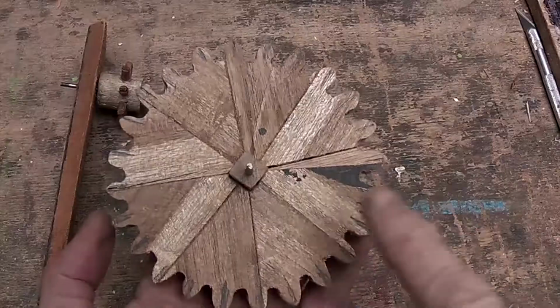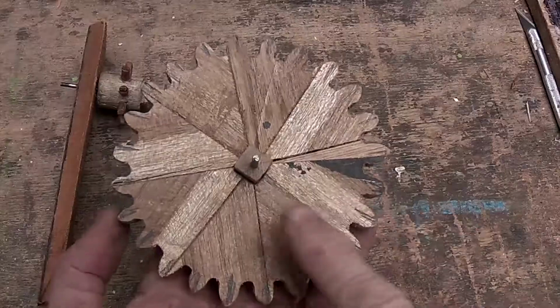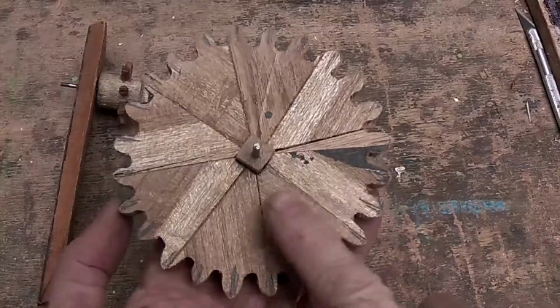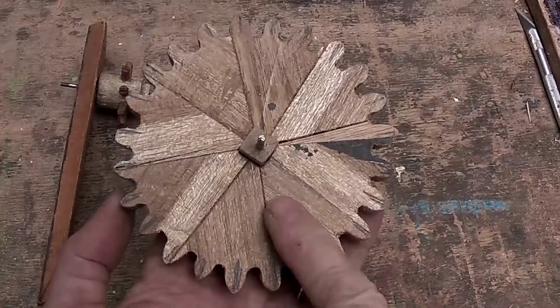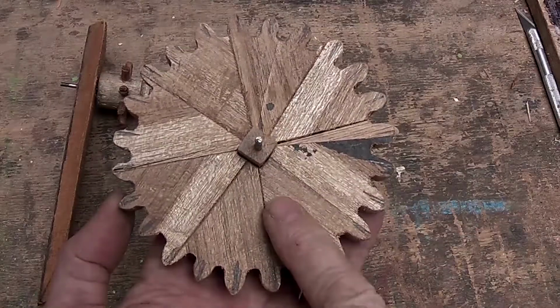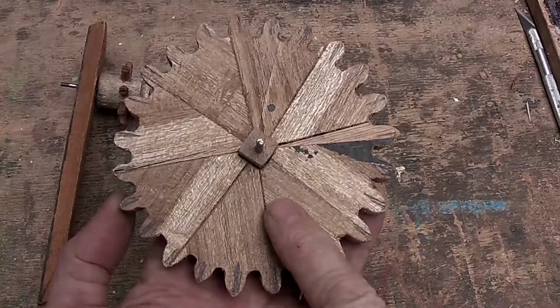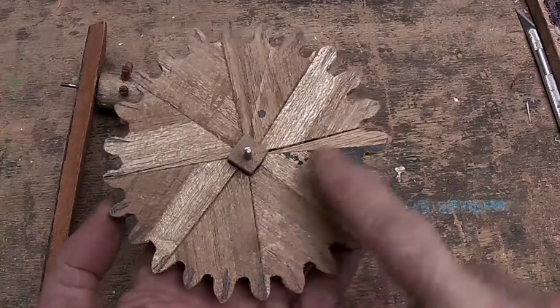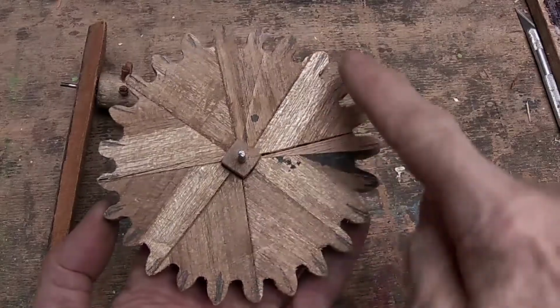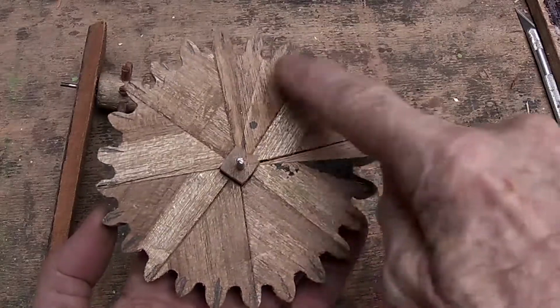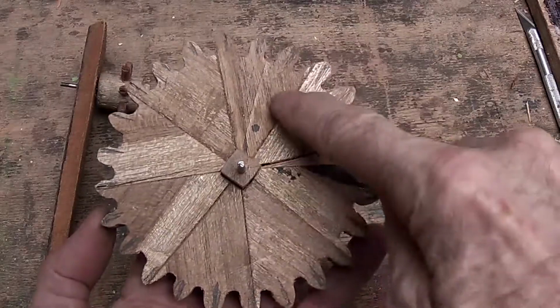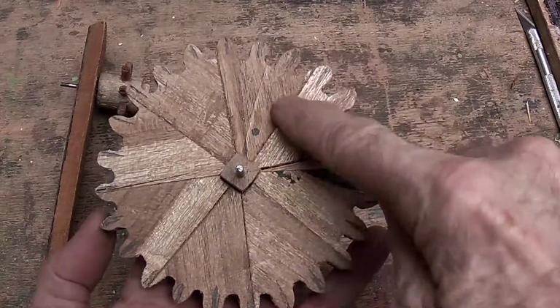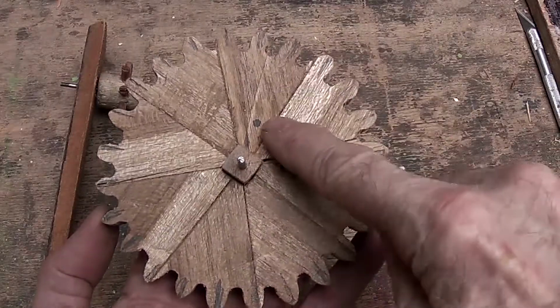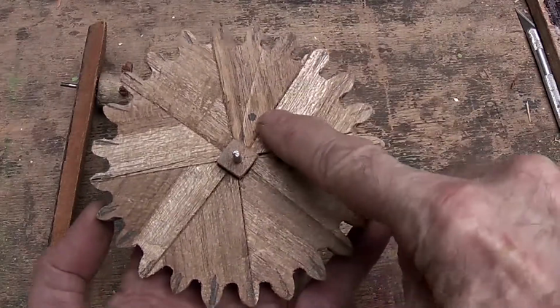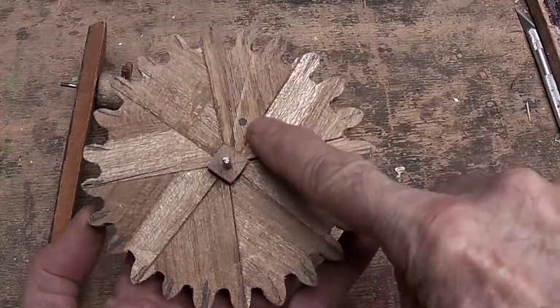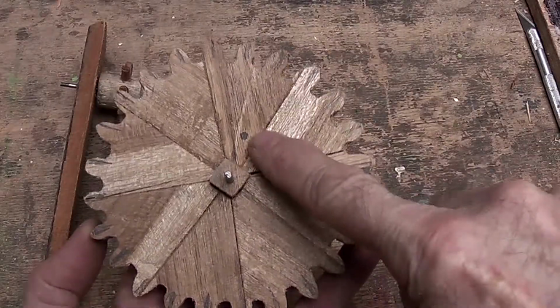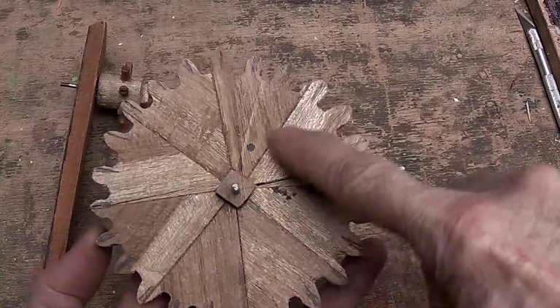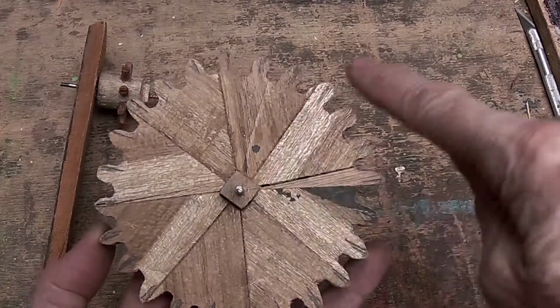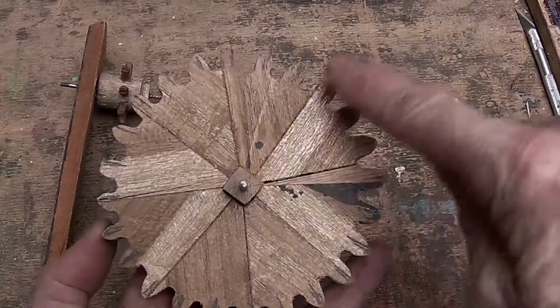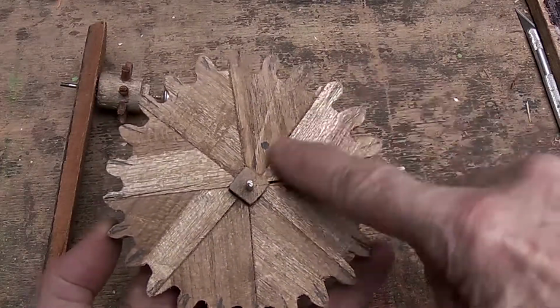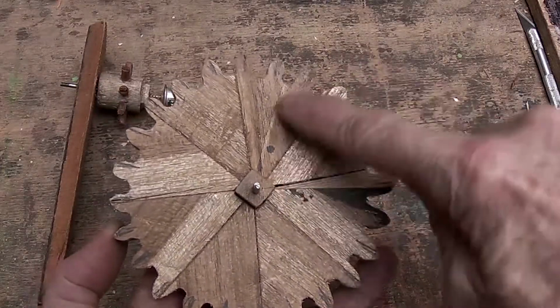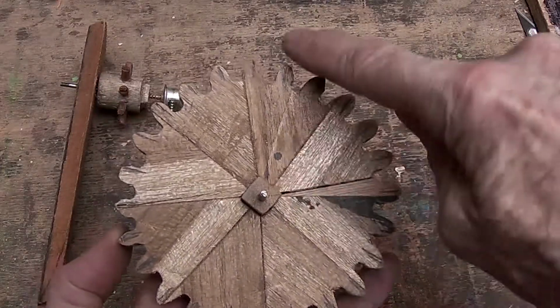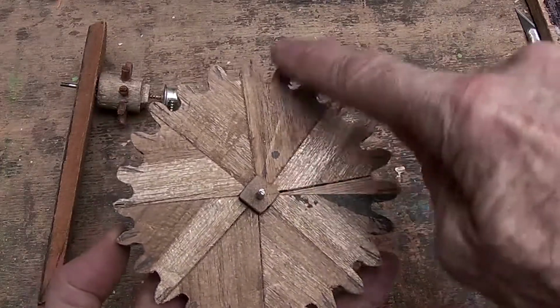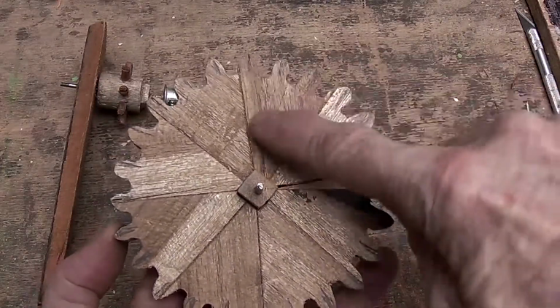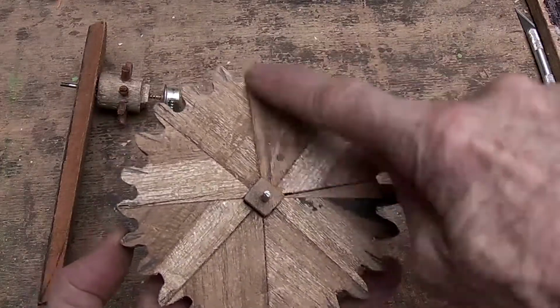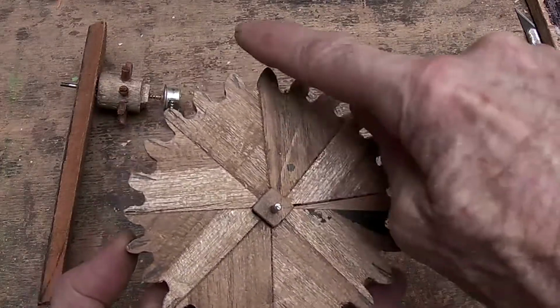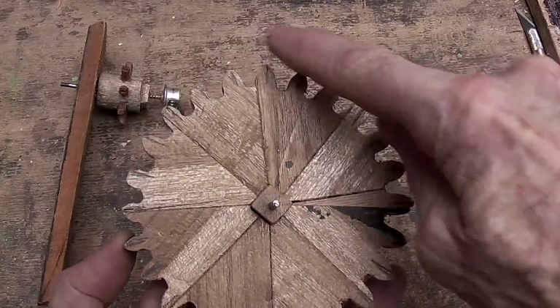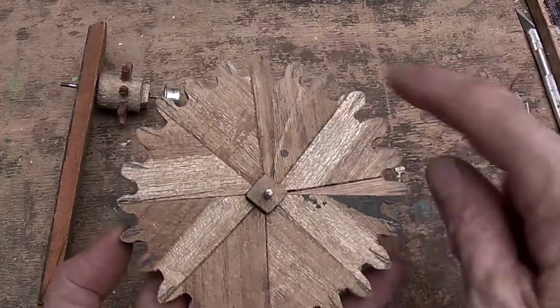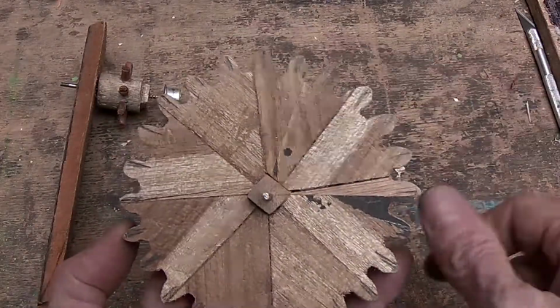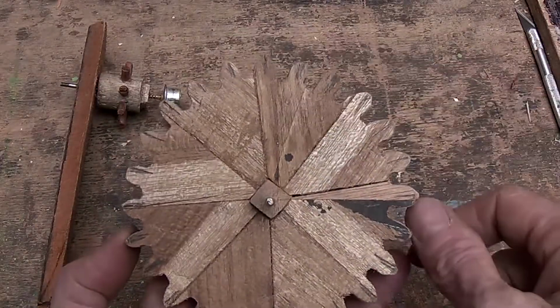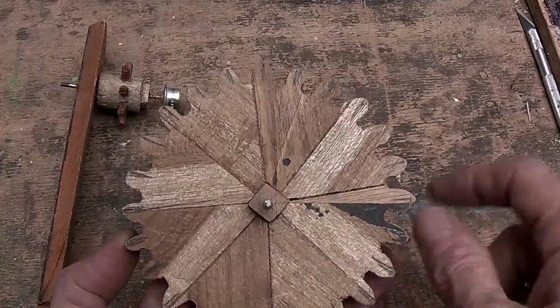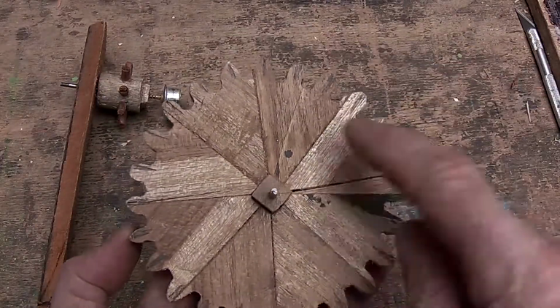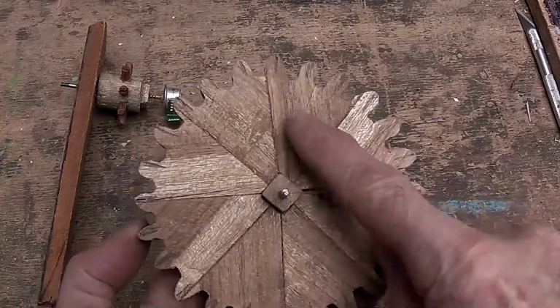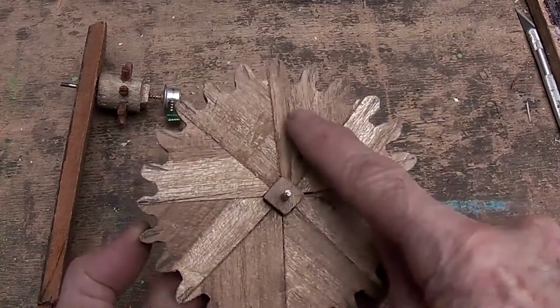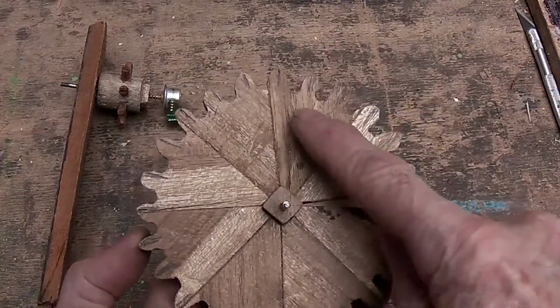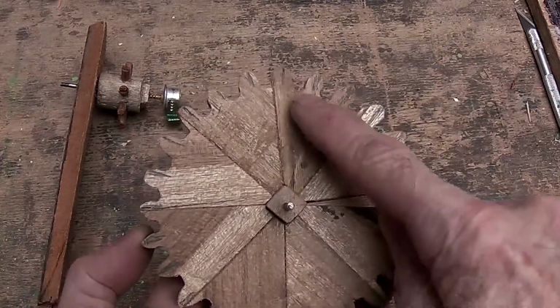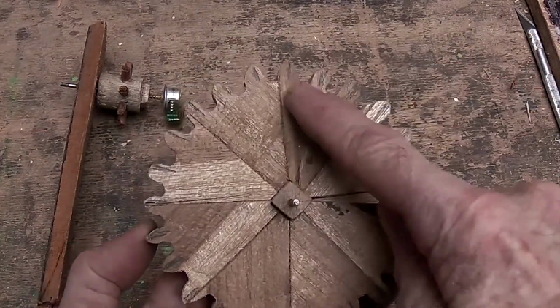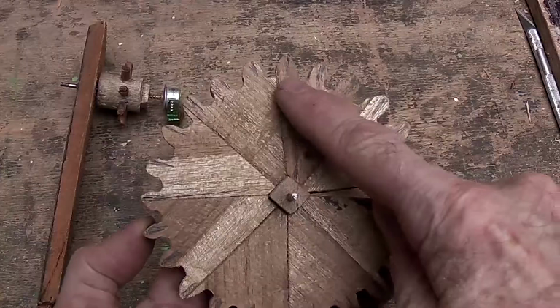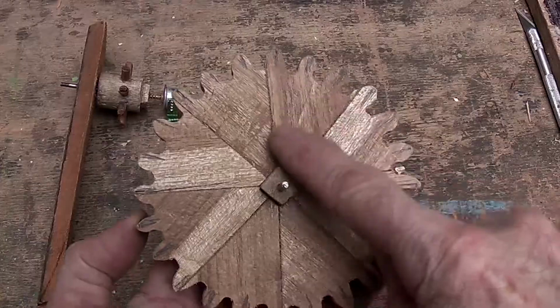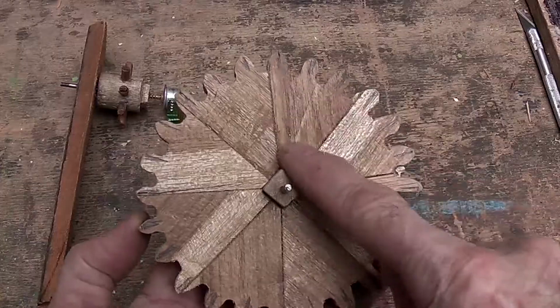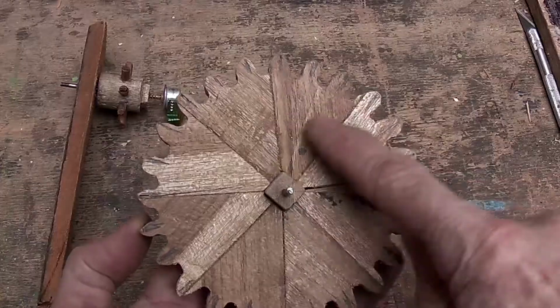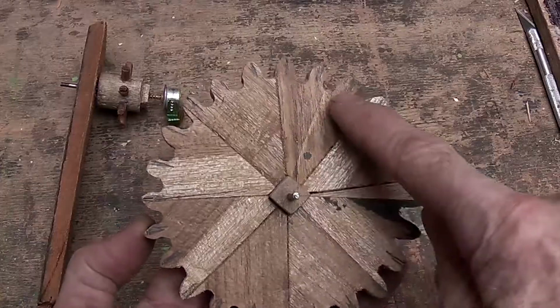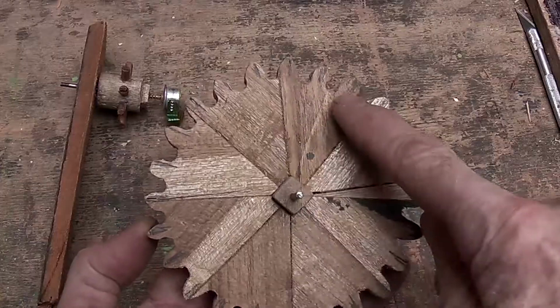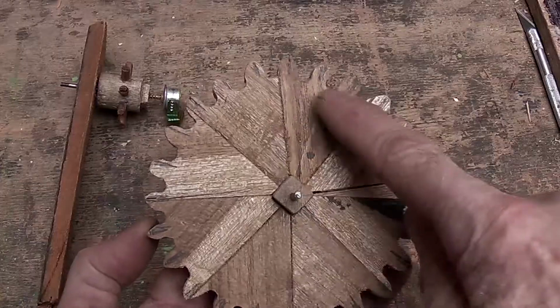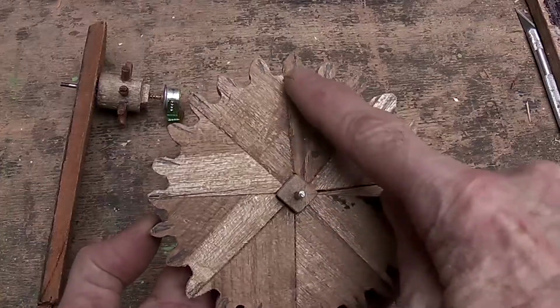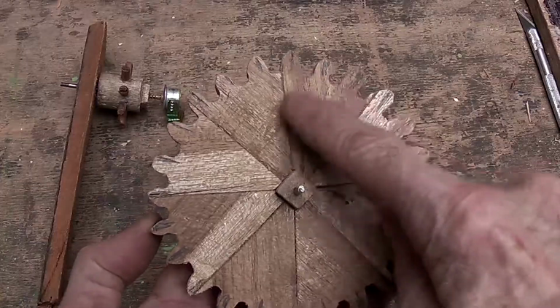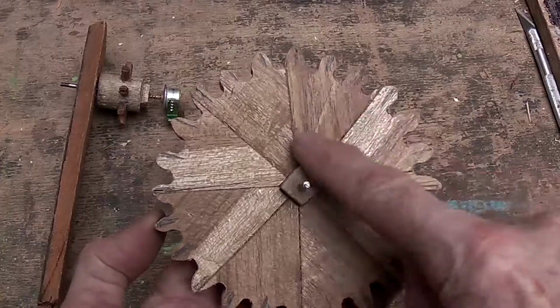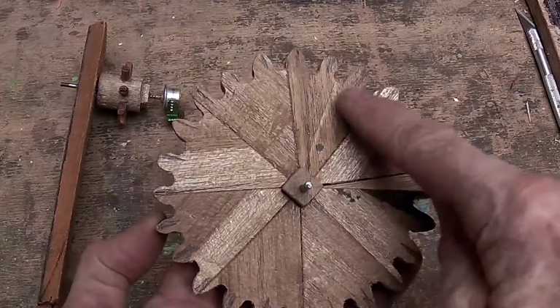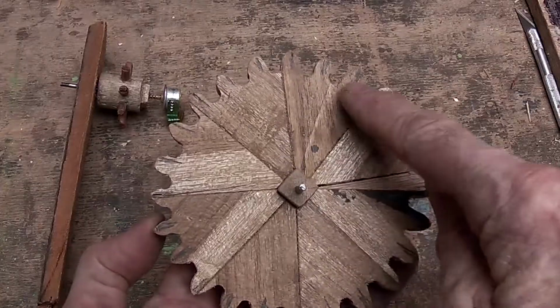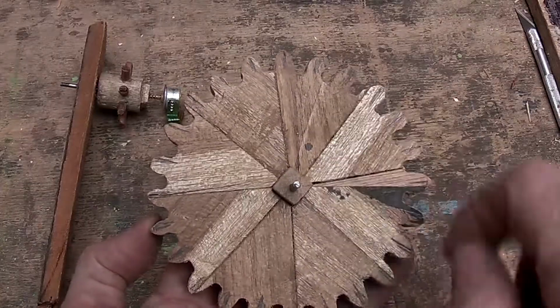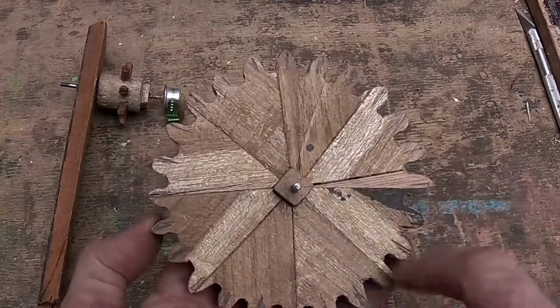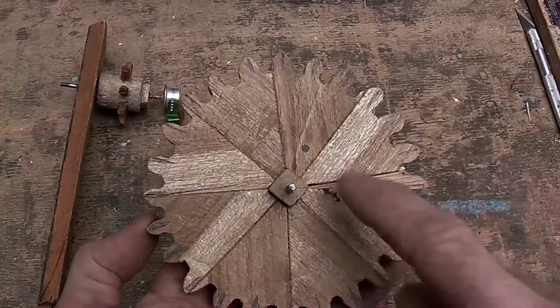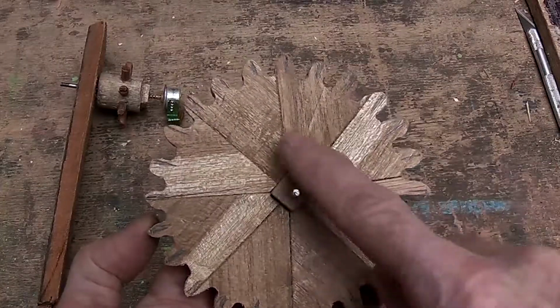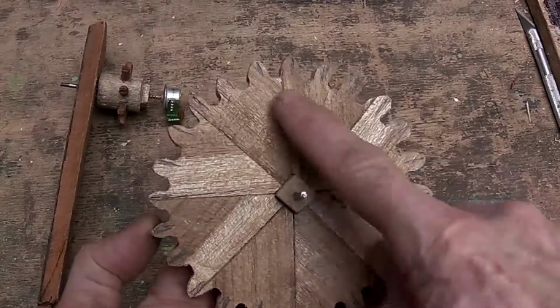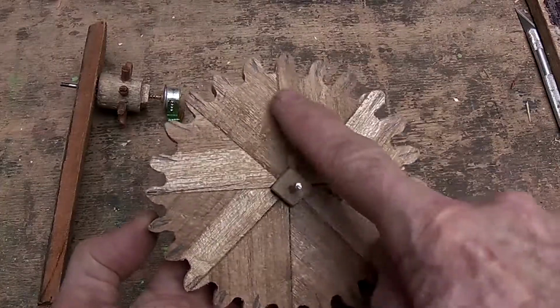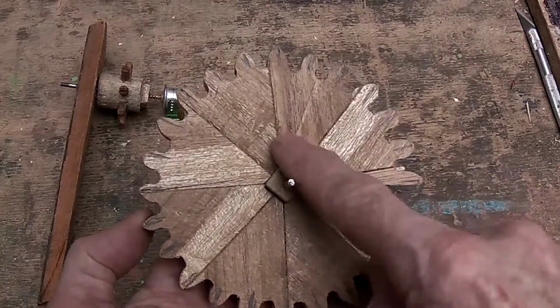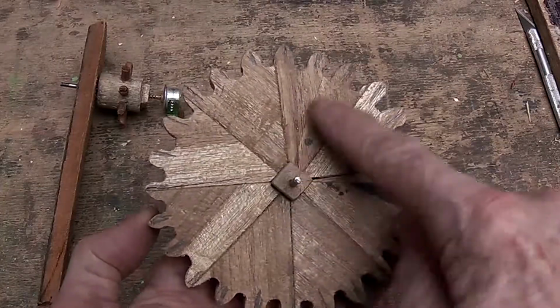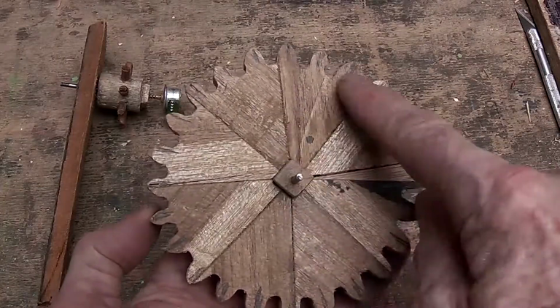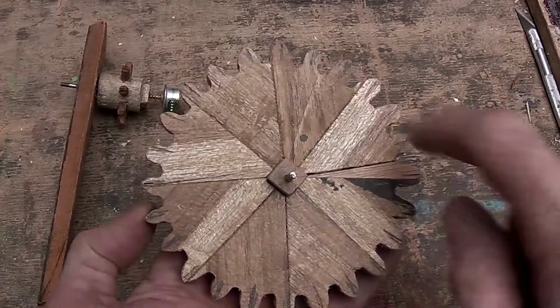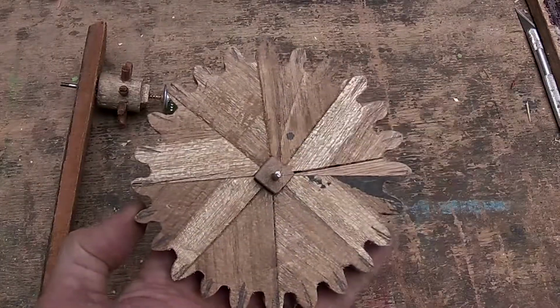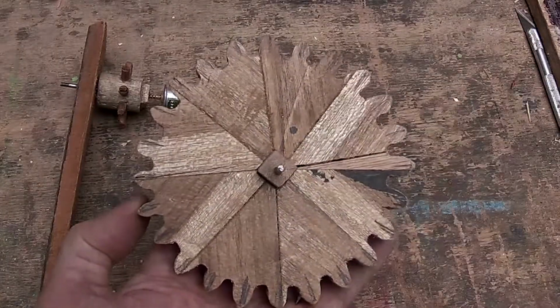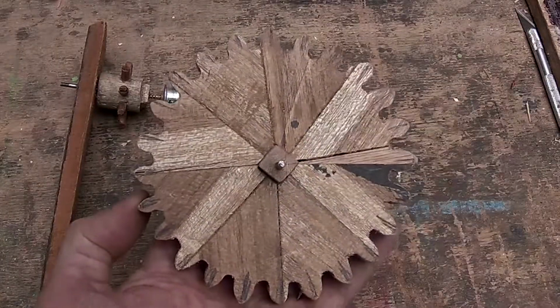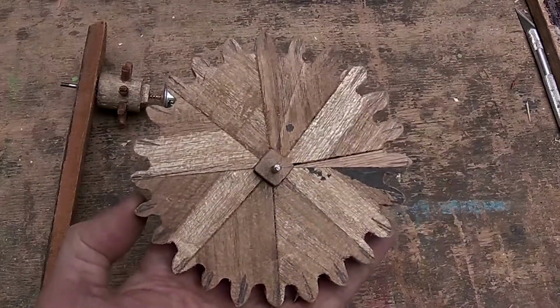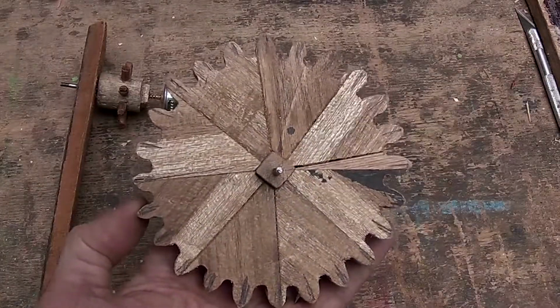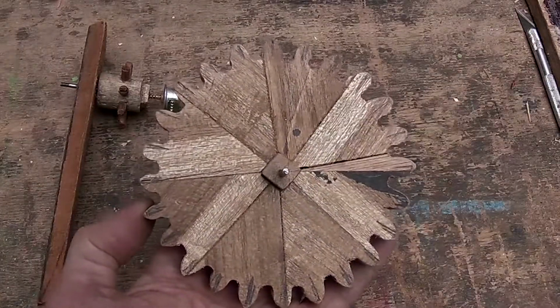Now, so that the grains are always going outwards on the teeth, it's made out of eight triangles of 45 degrees each.